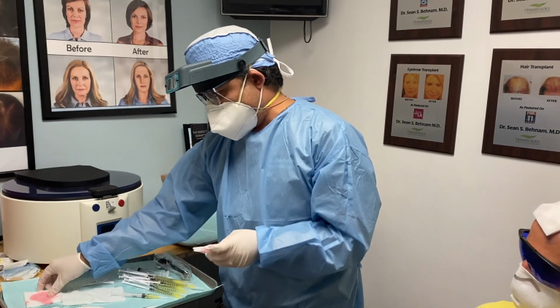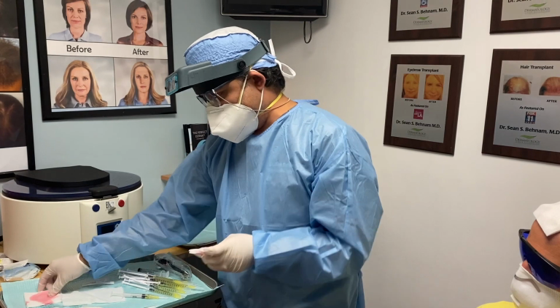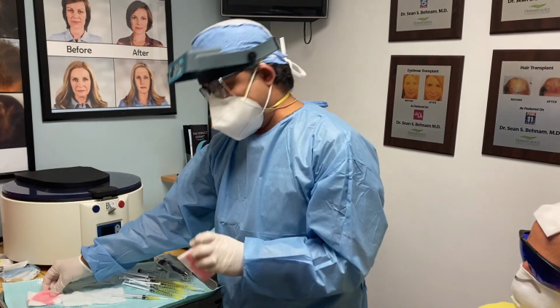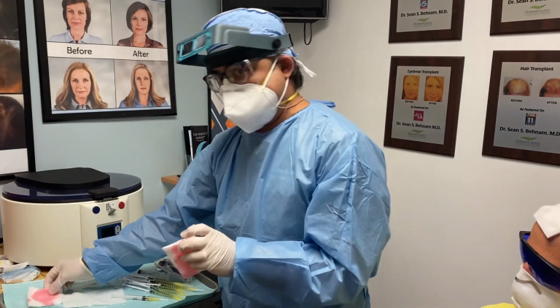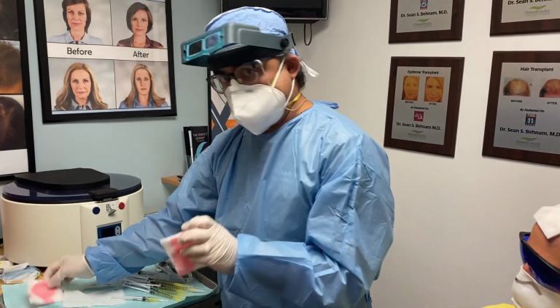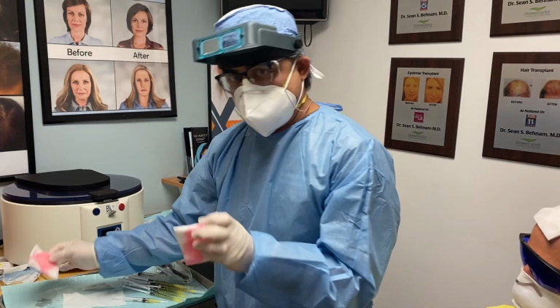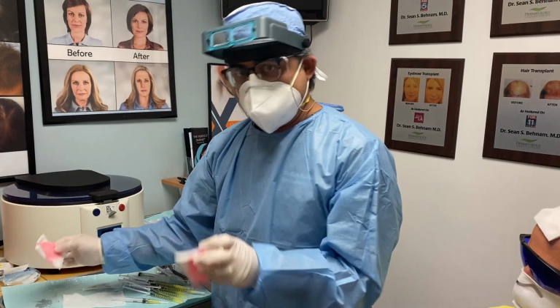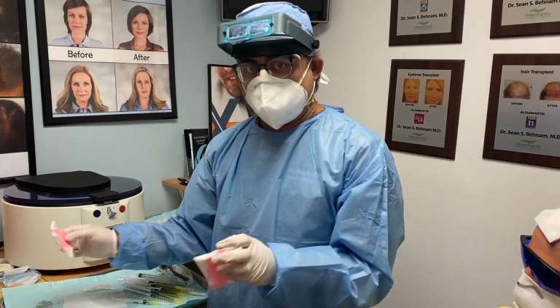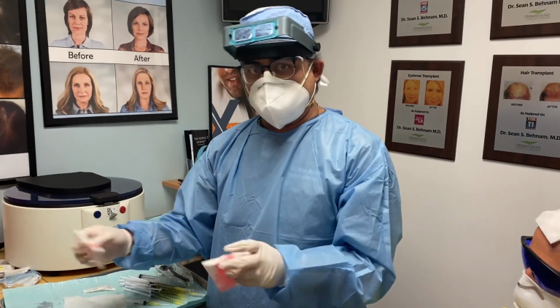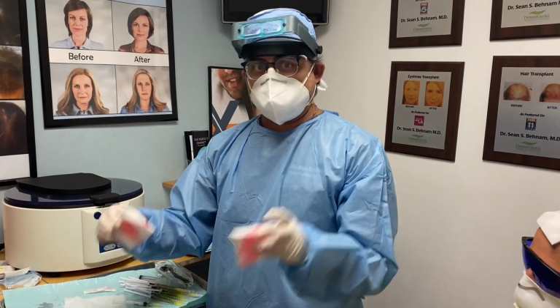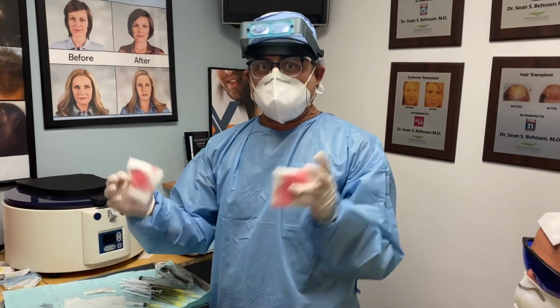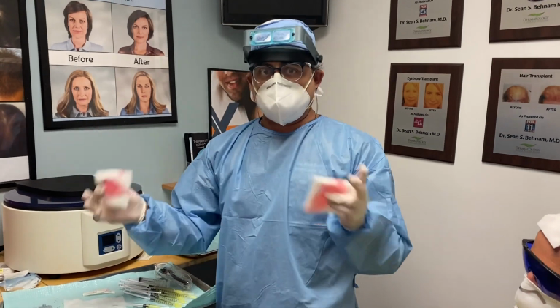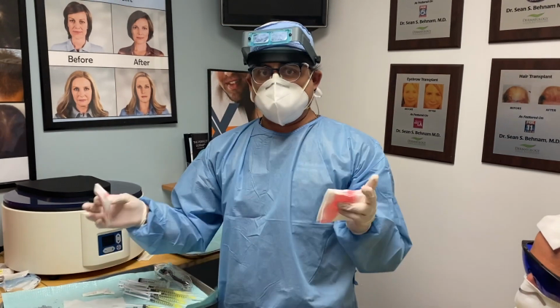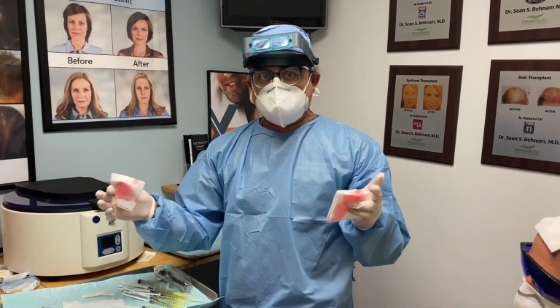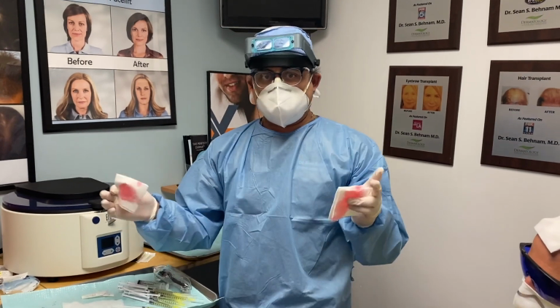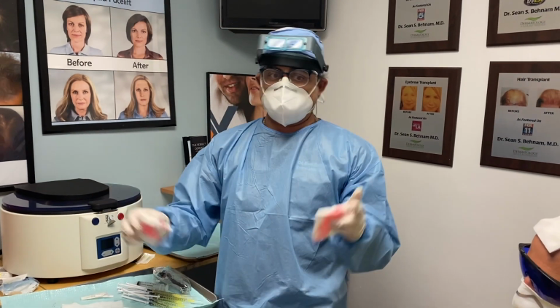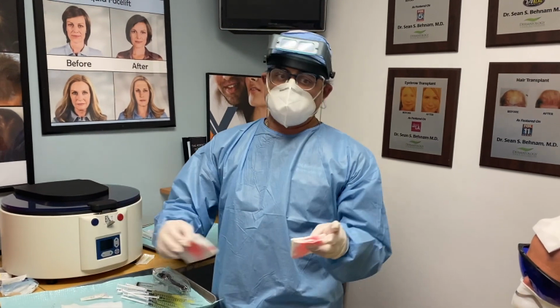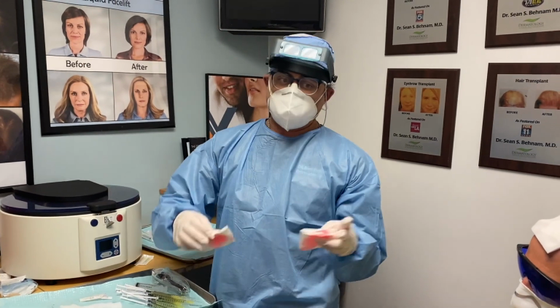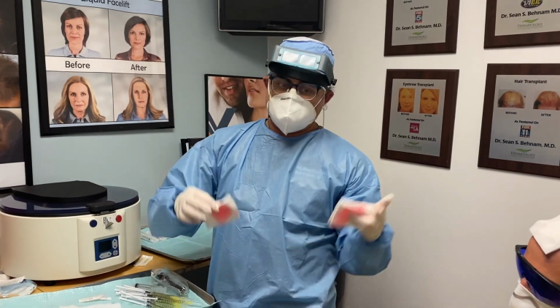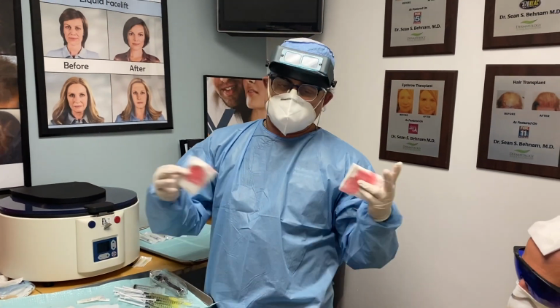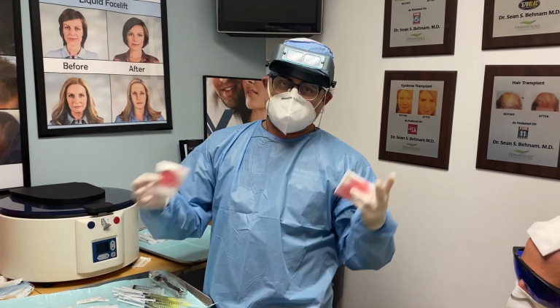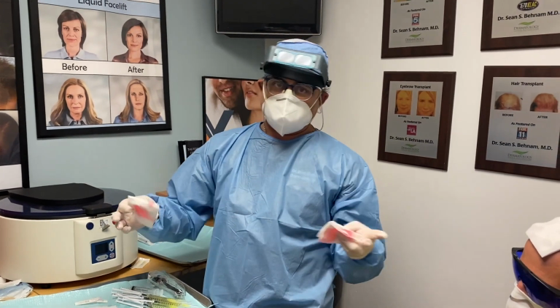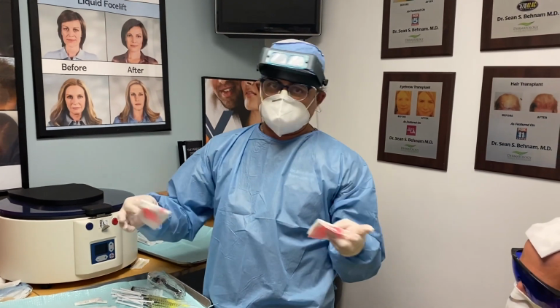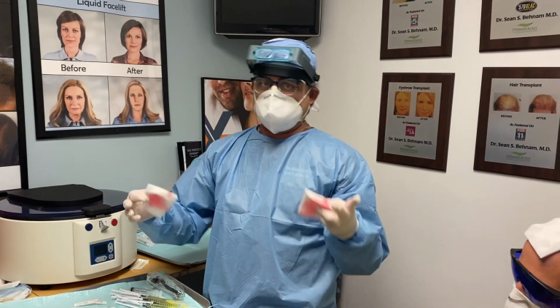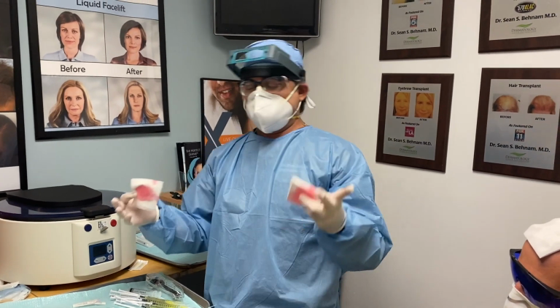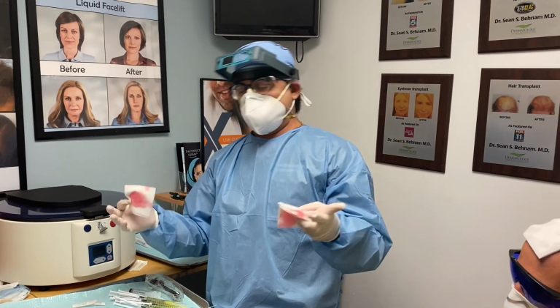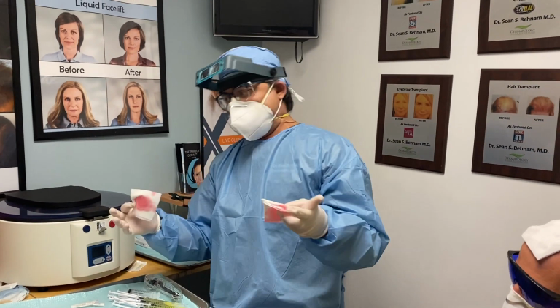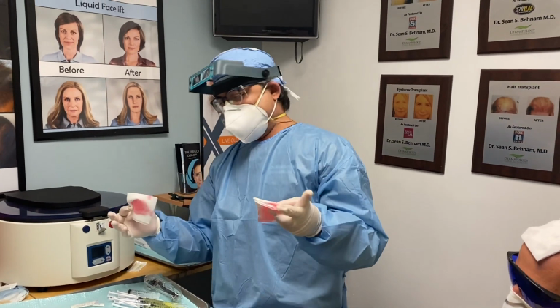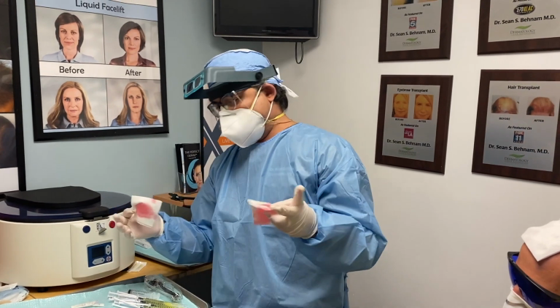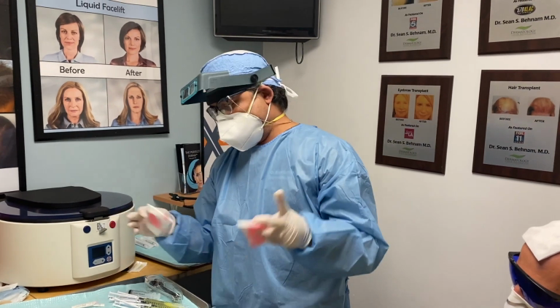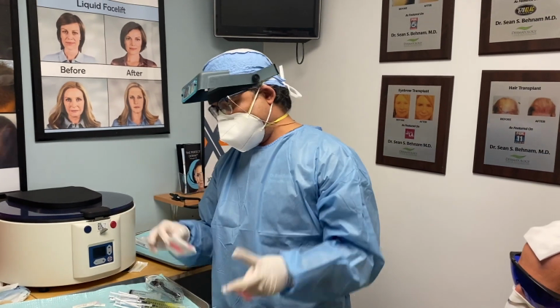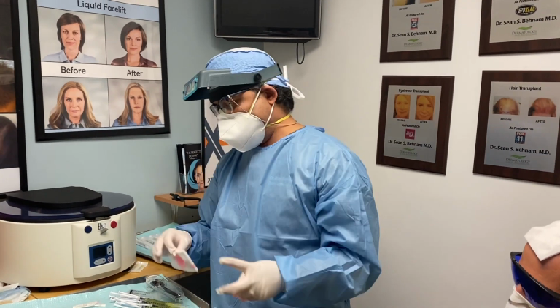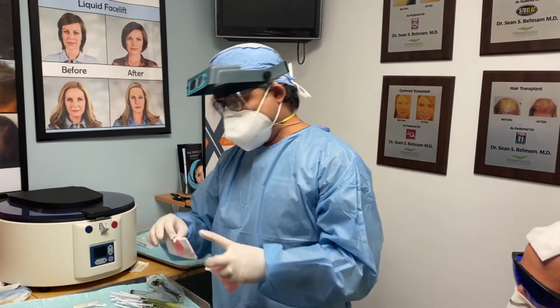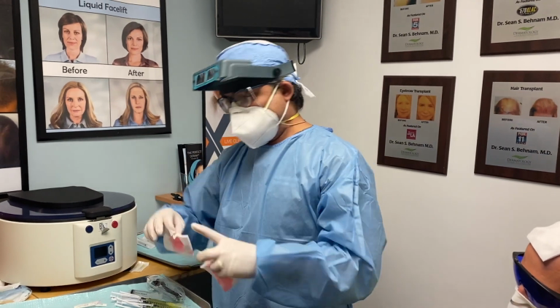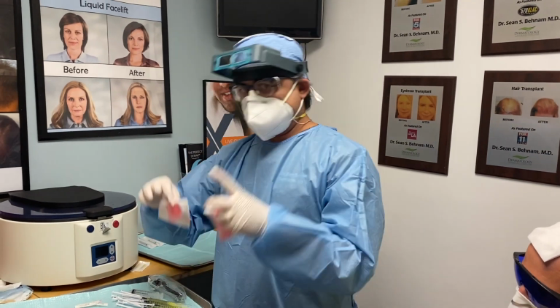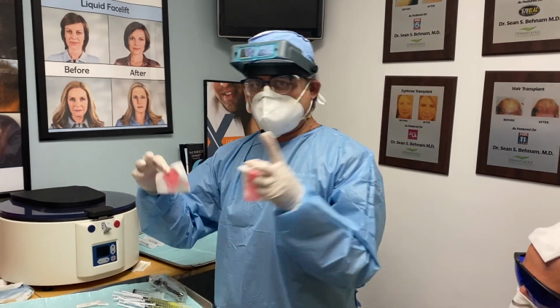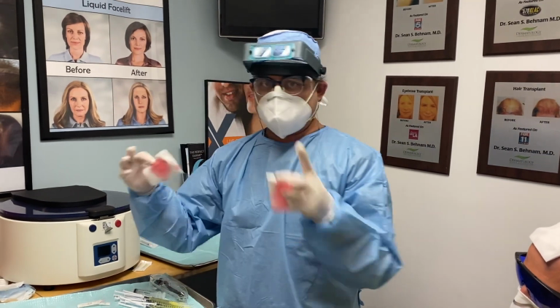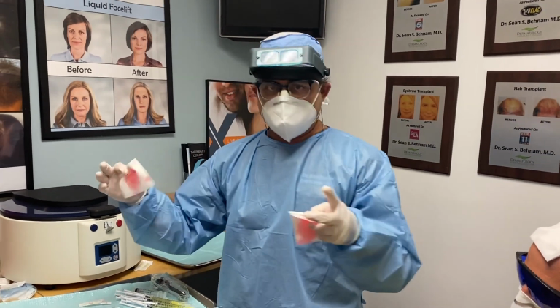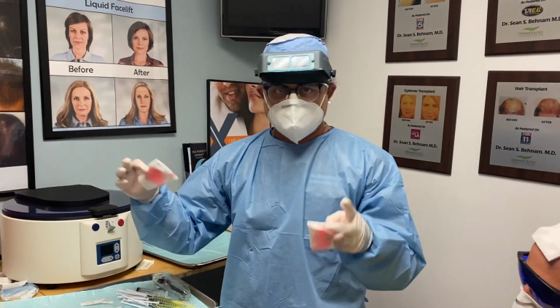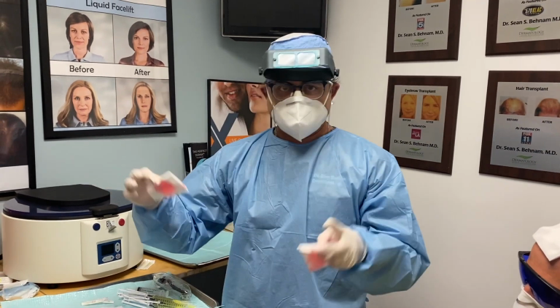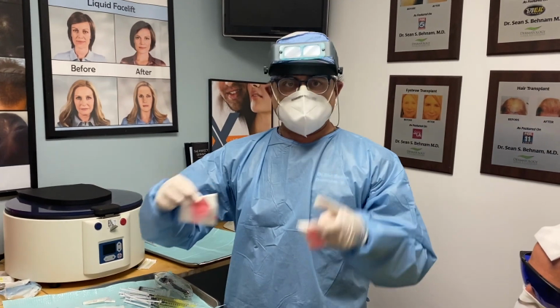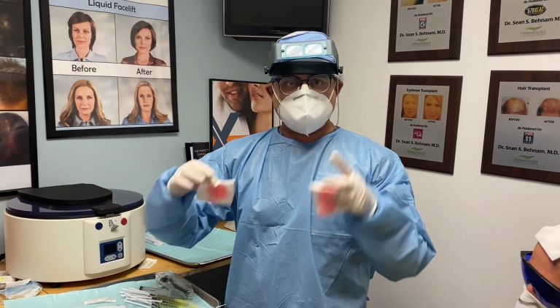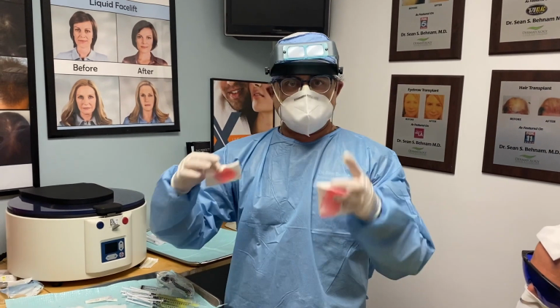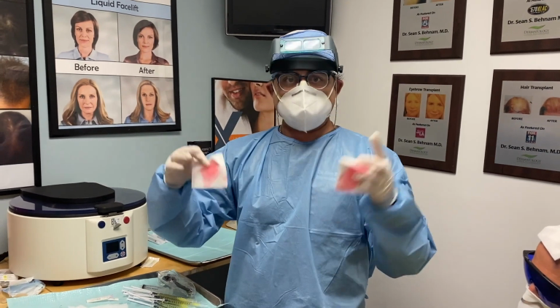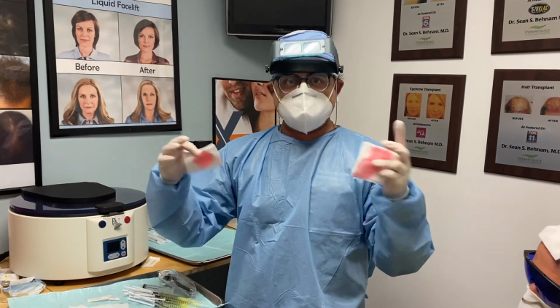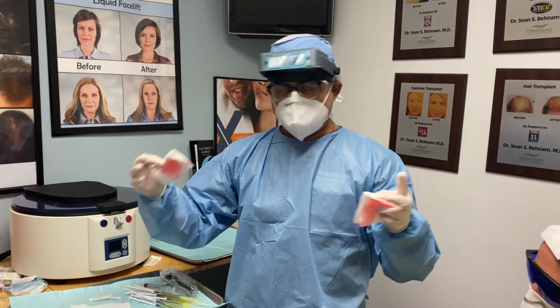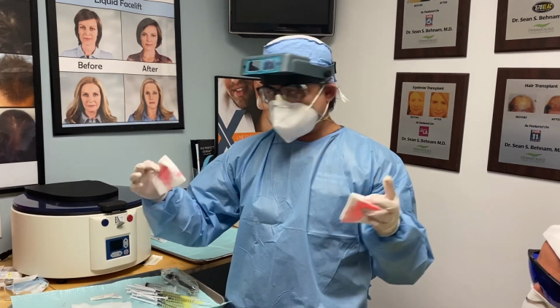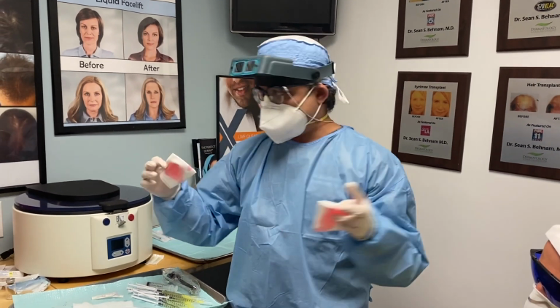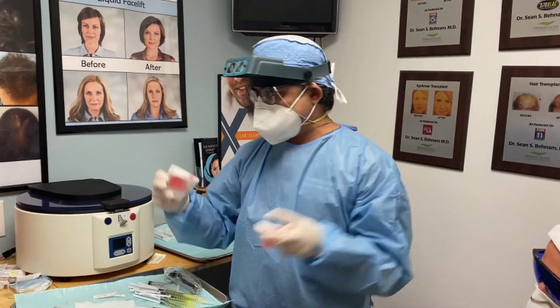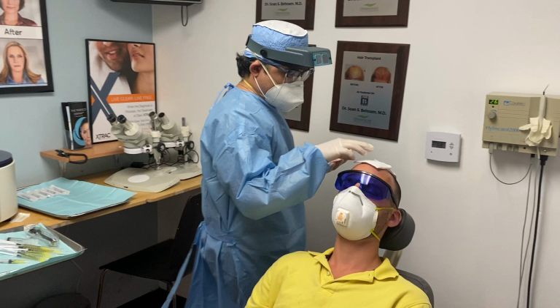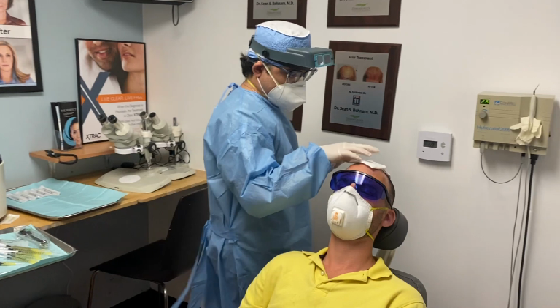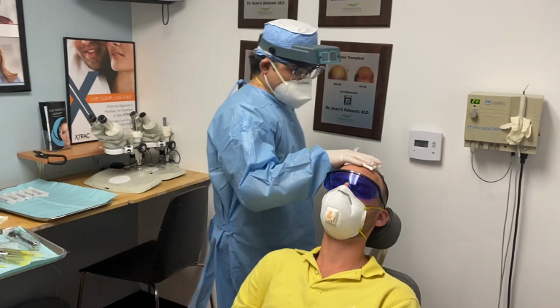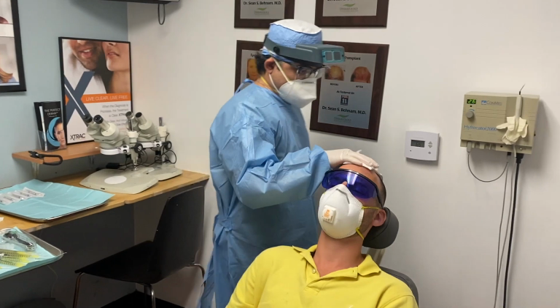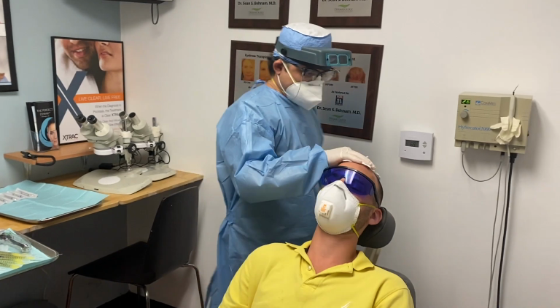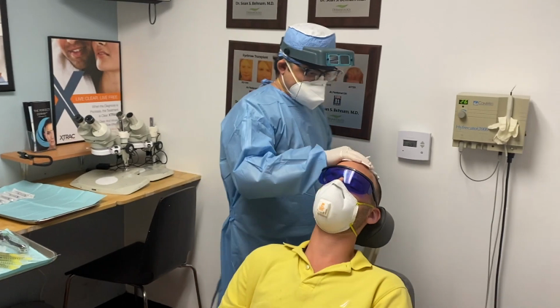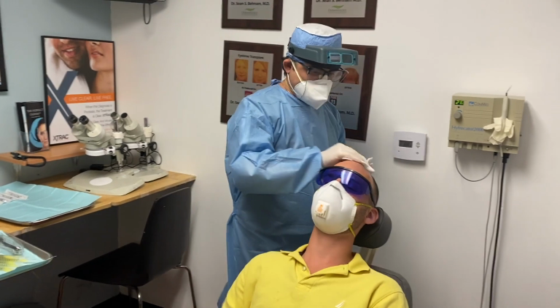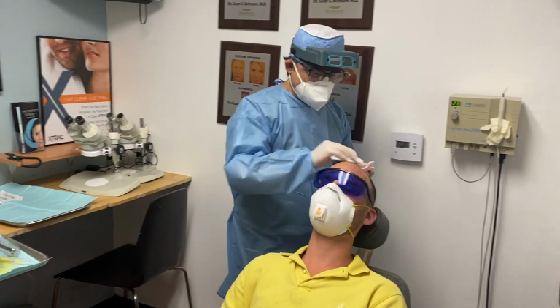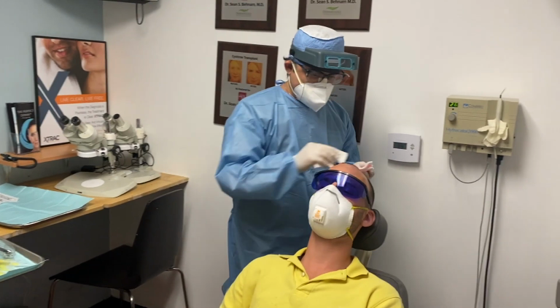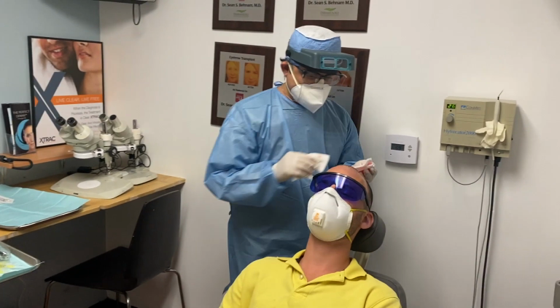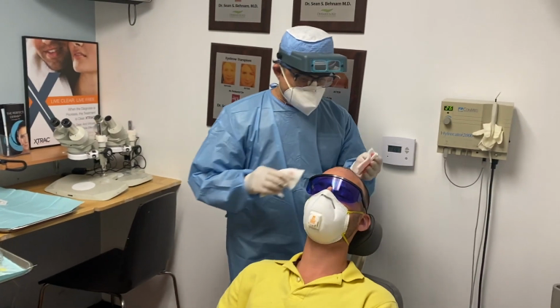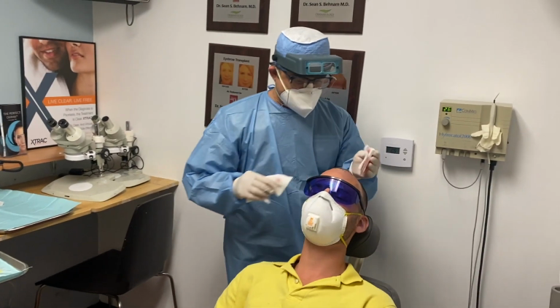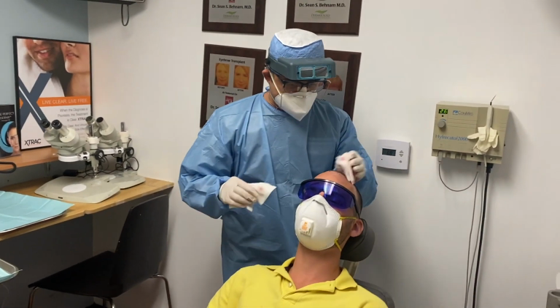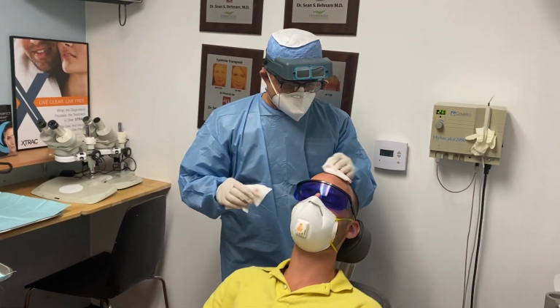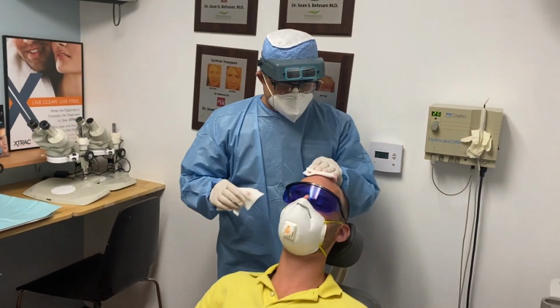If you went that route you could do this process much faster, but we prefer the longer, better results. We've already numbed them up.